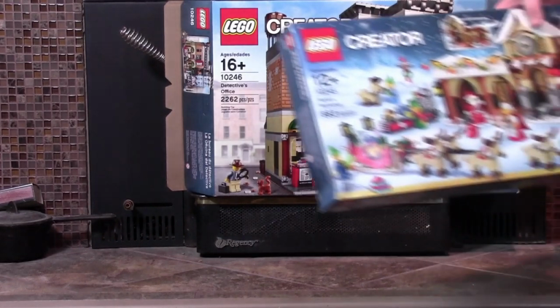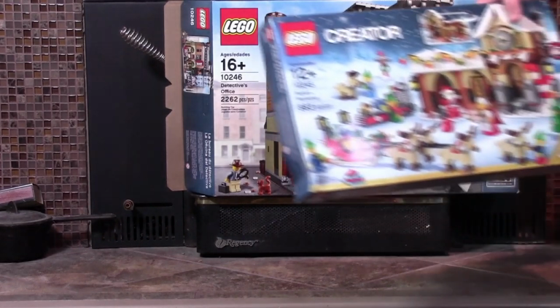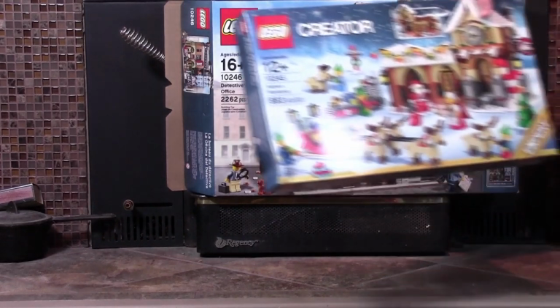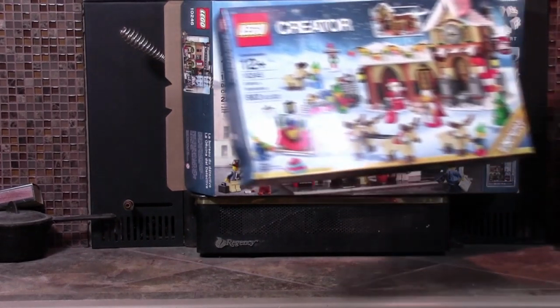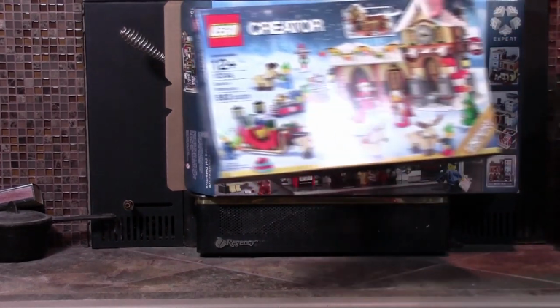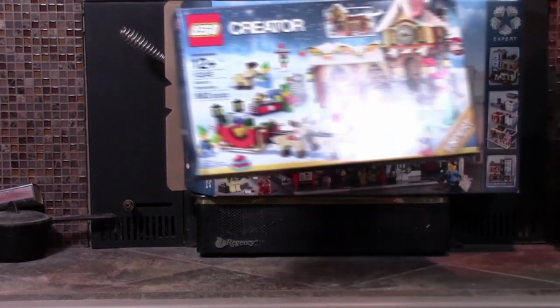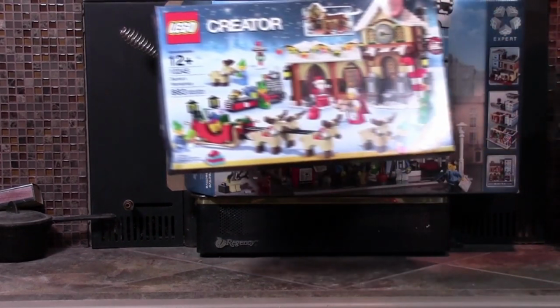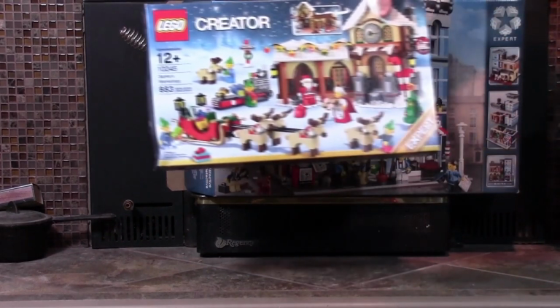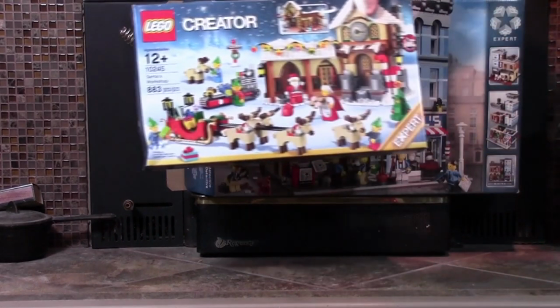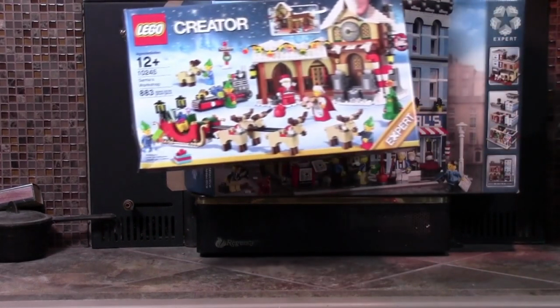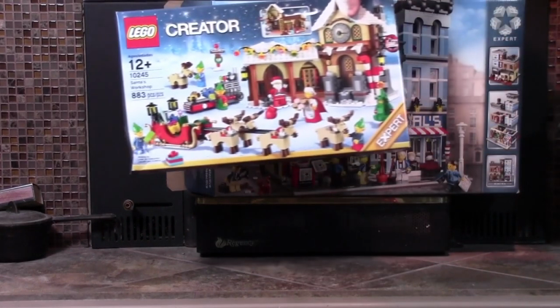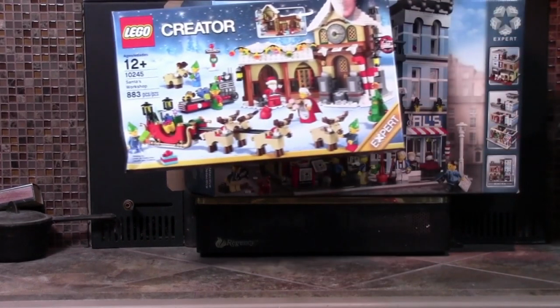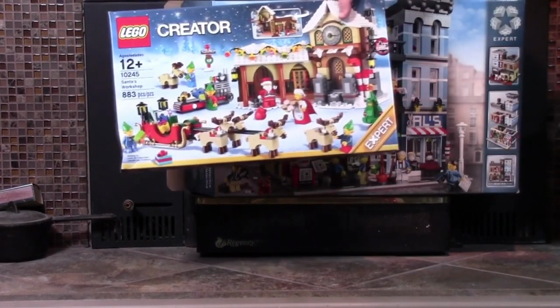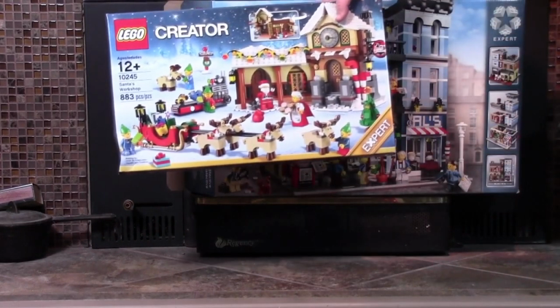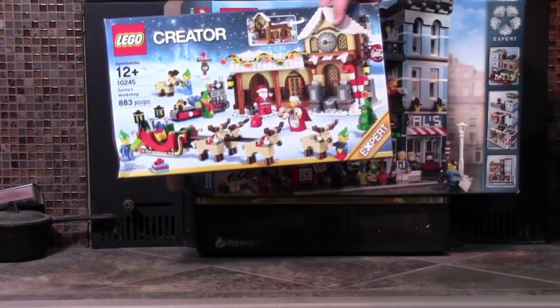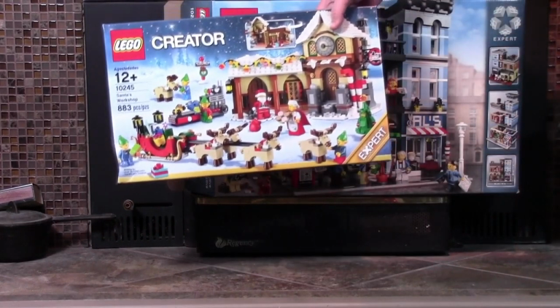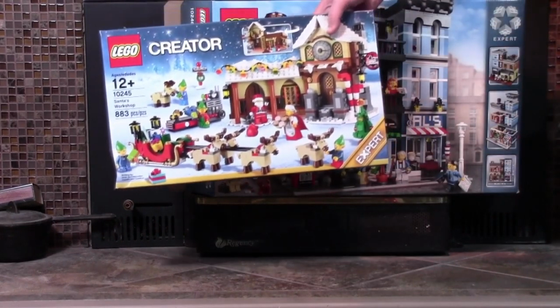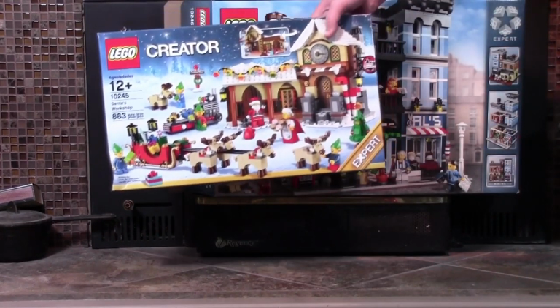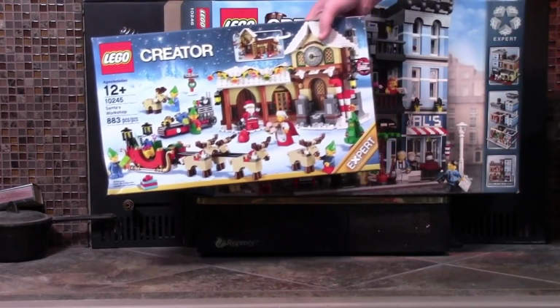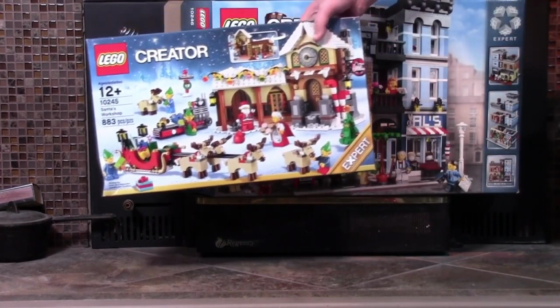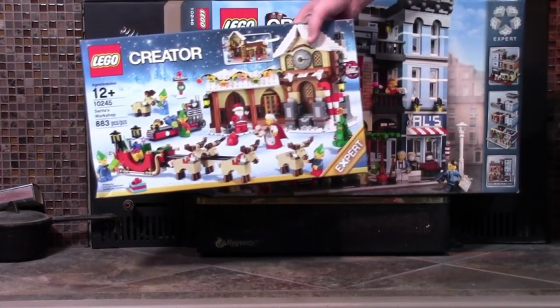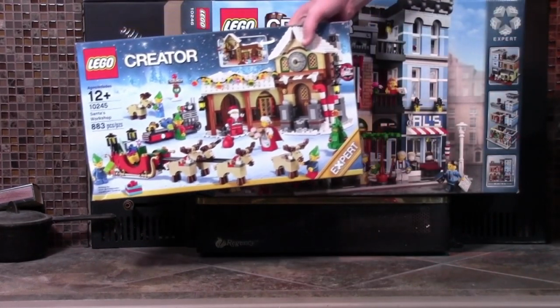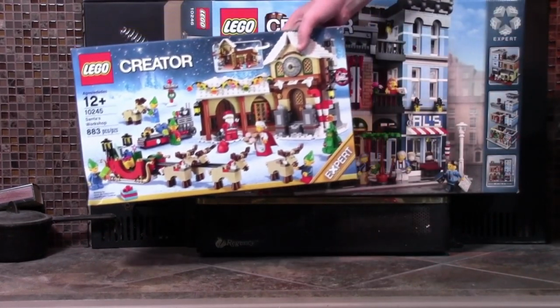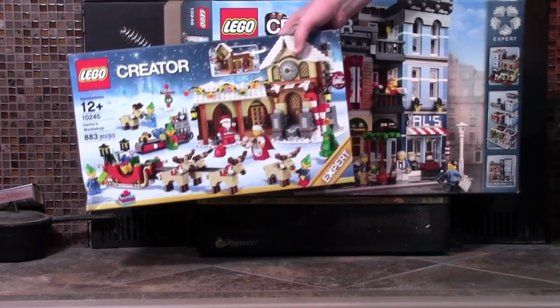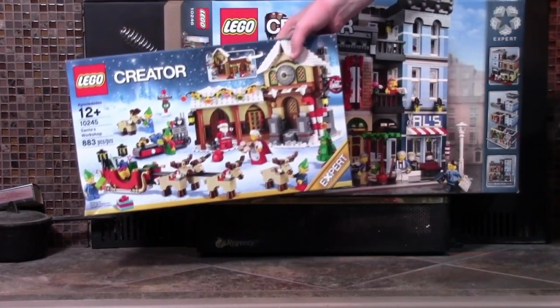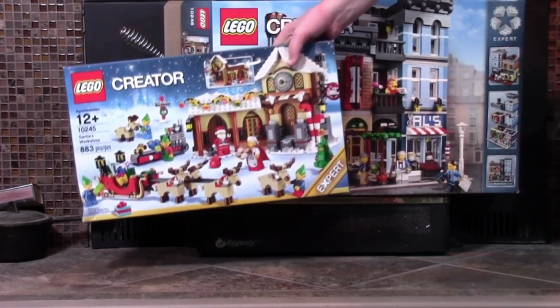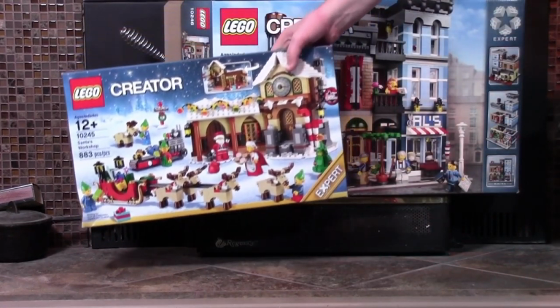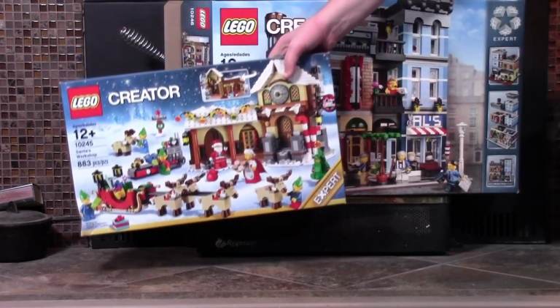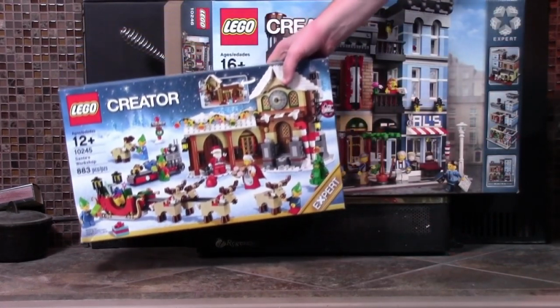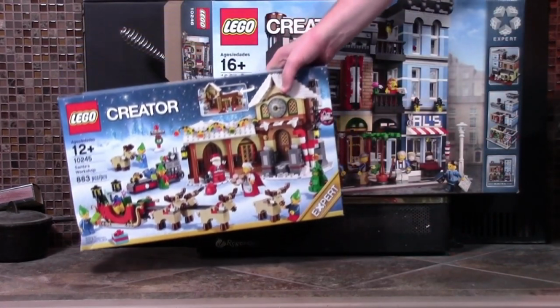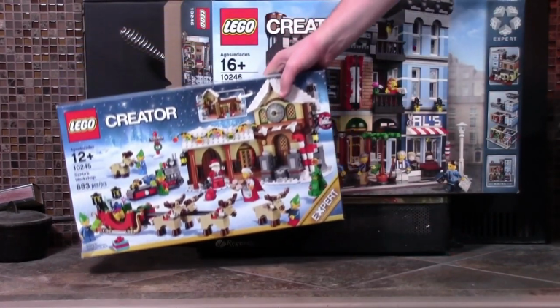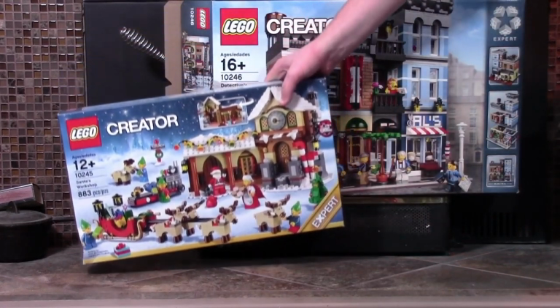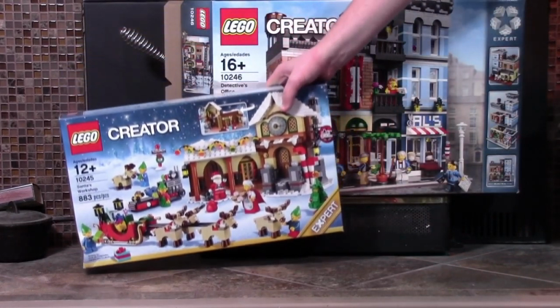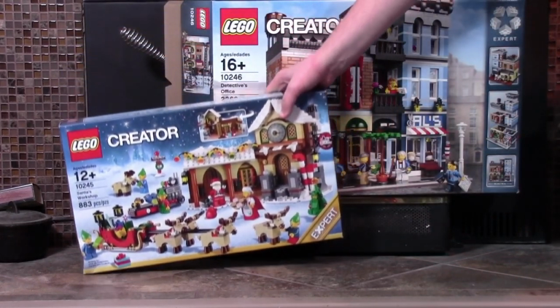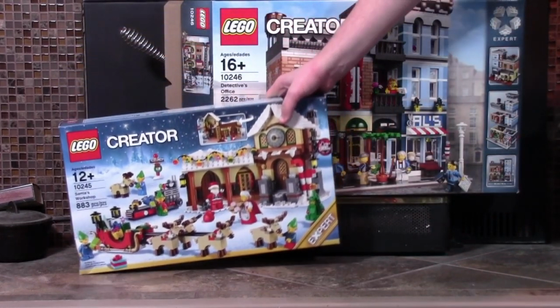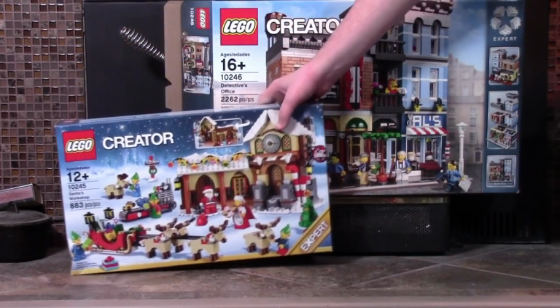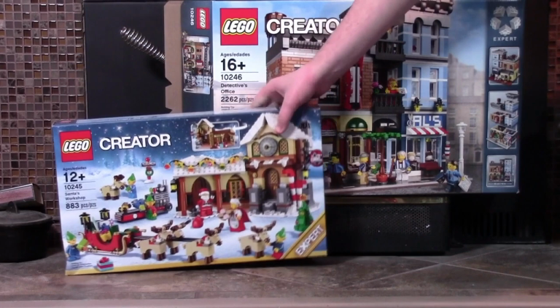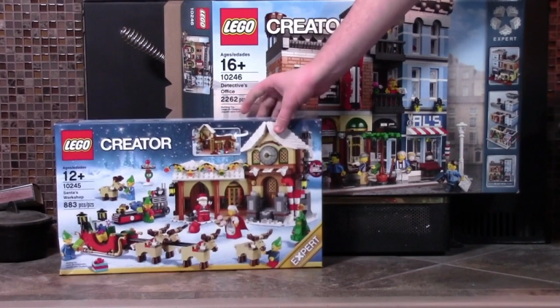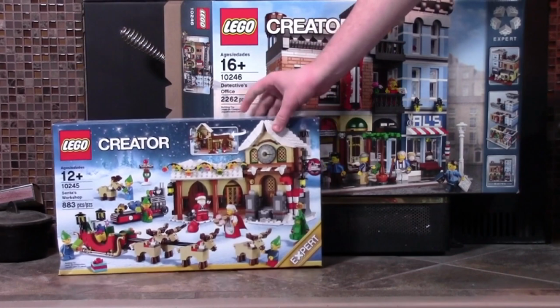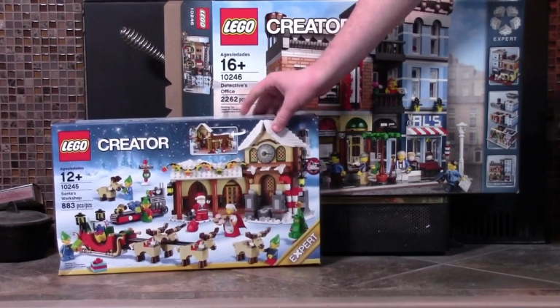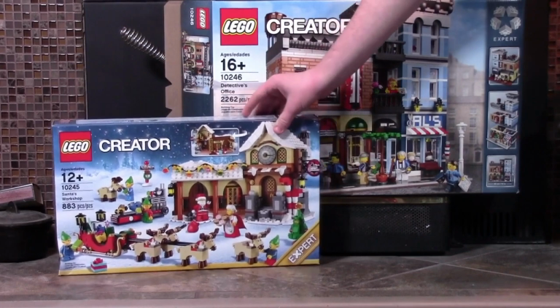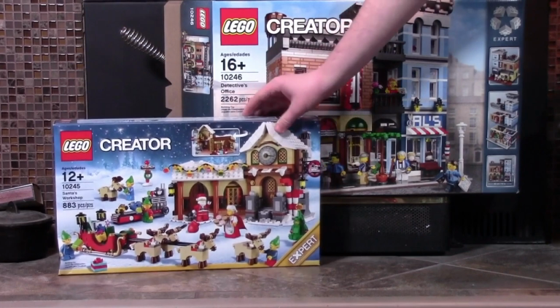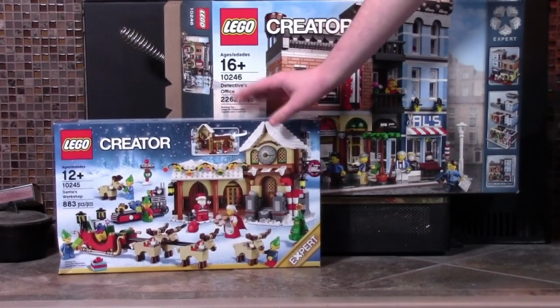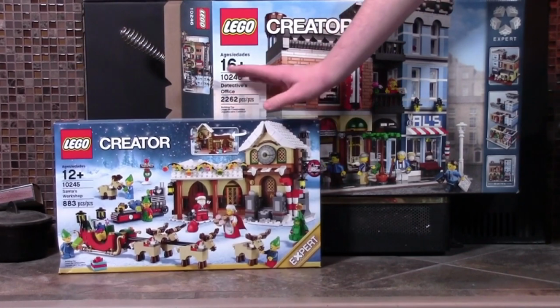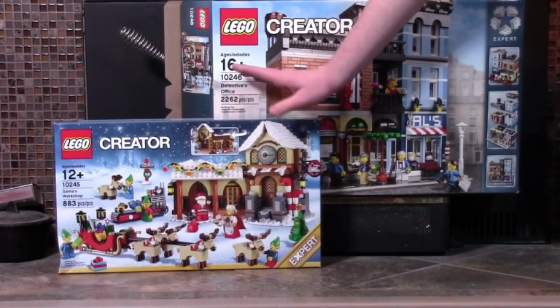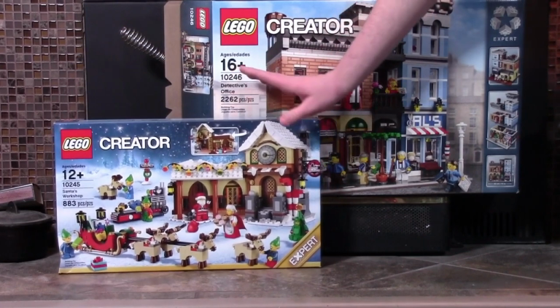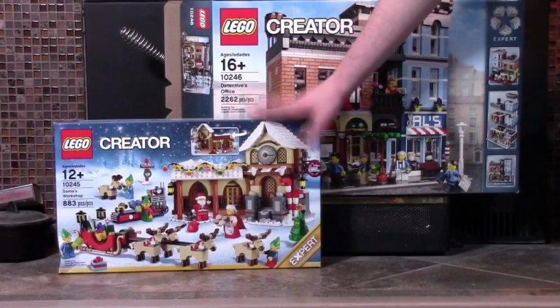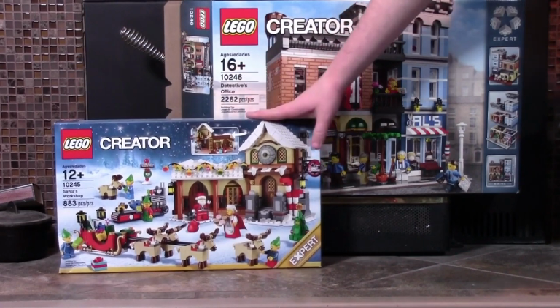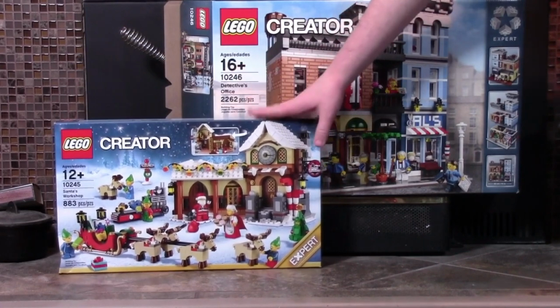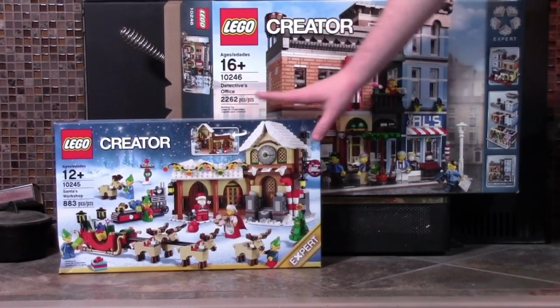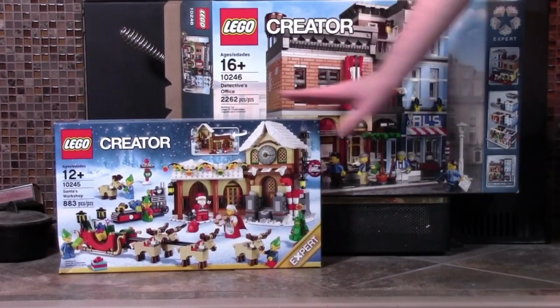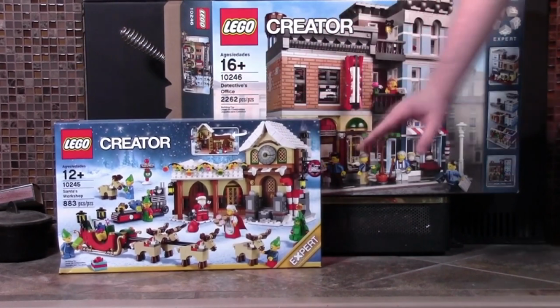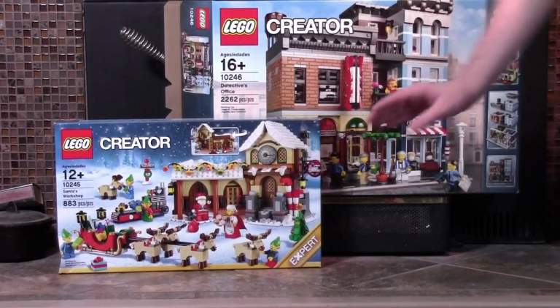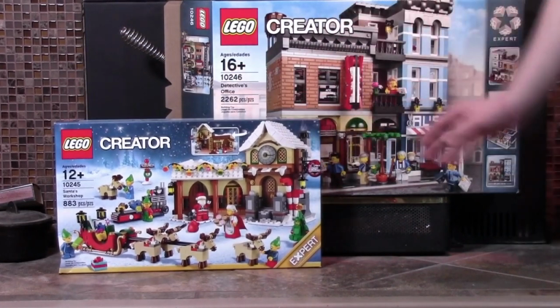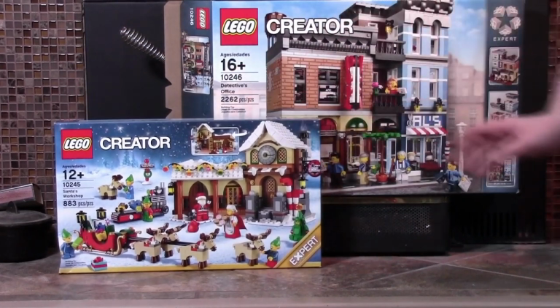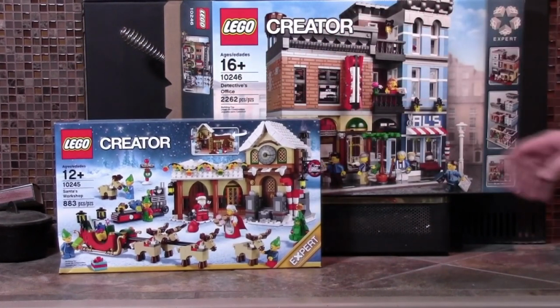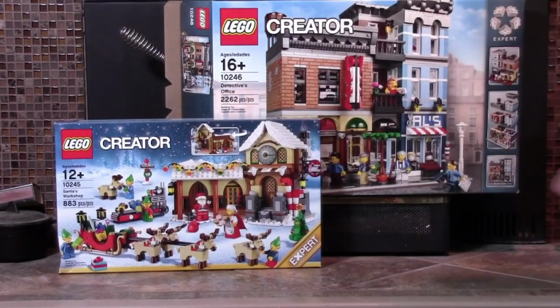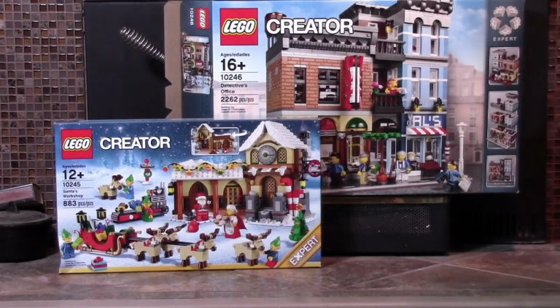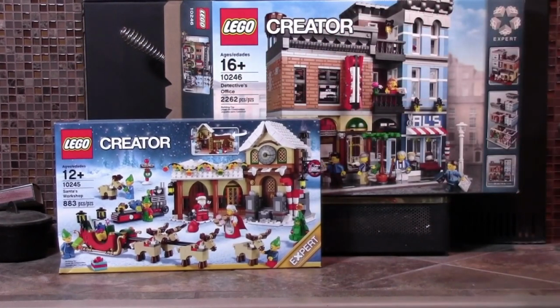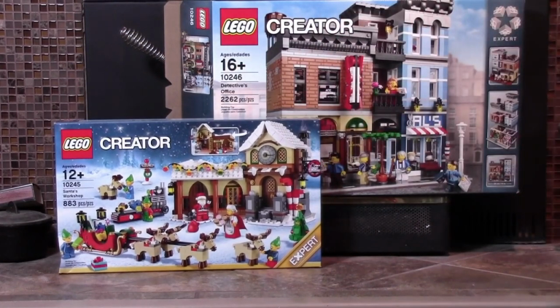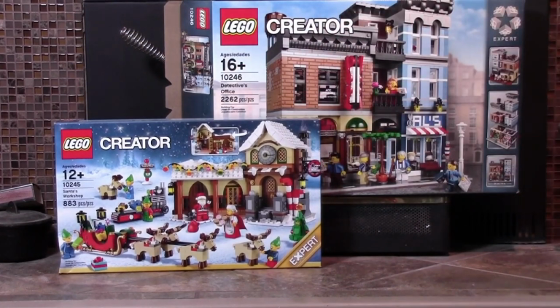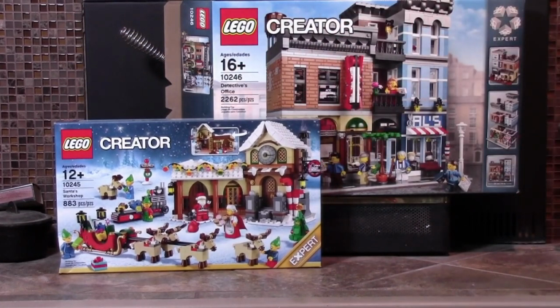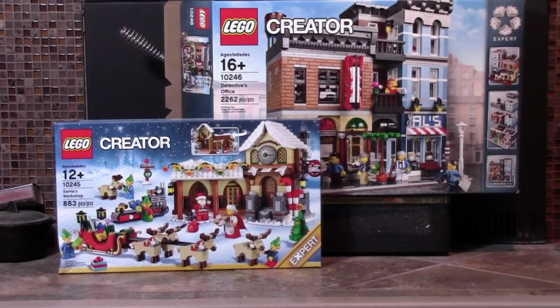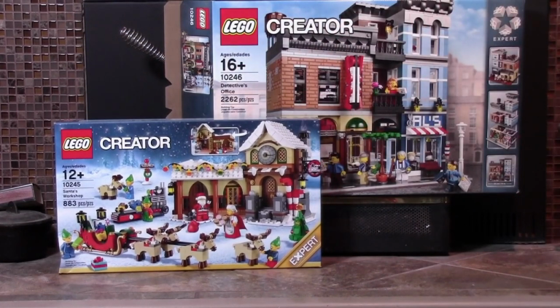I also got this Santa's Workshop set. This is the first holiday set this large that I've ever gotten before, so that's really cool. I can't wait to build that.